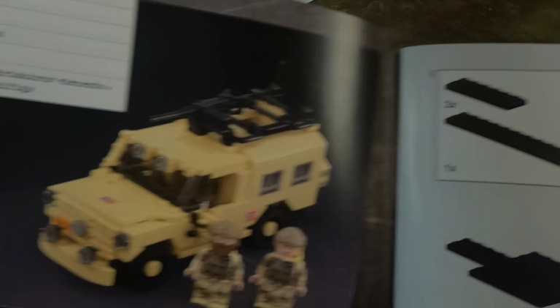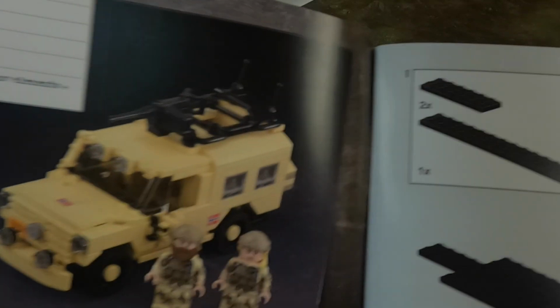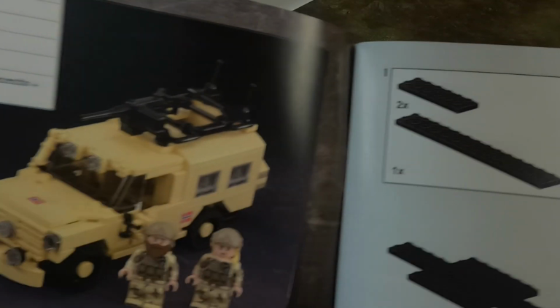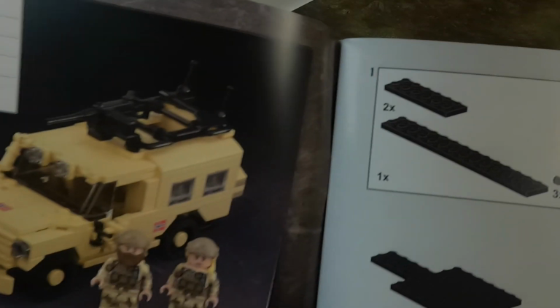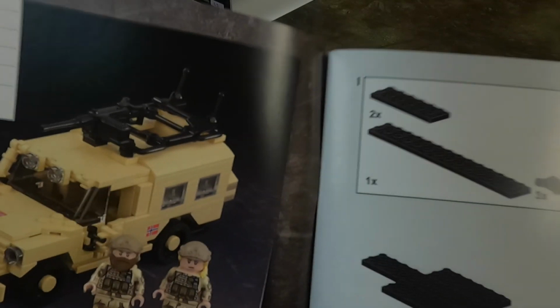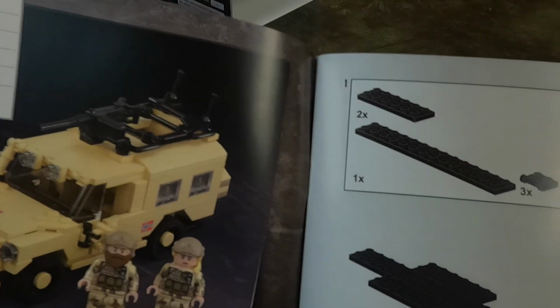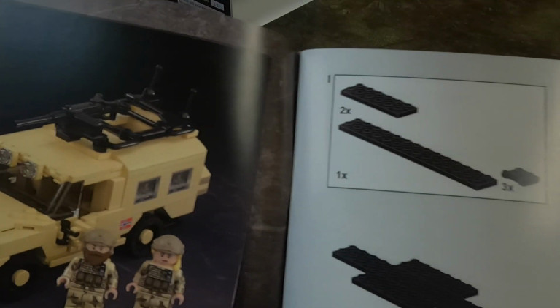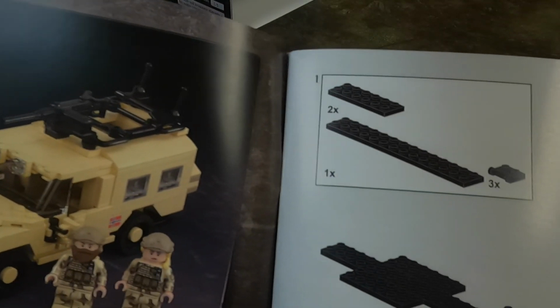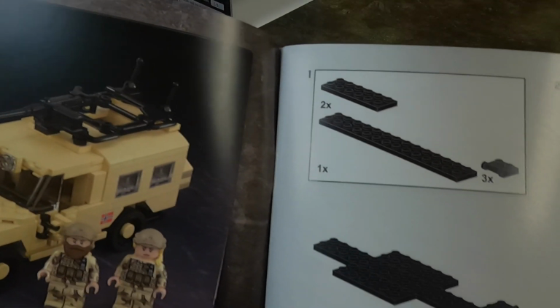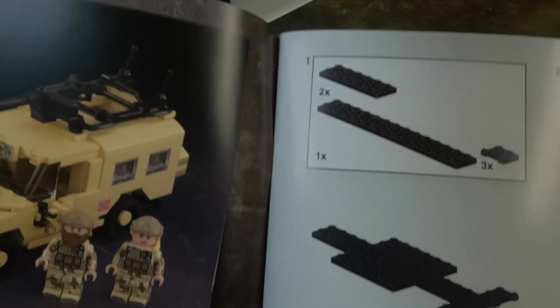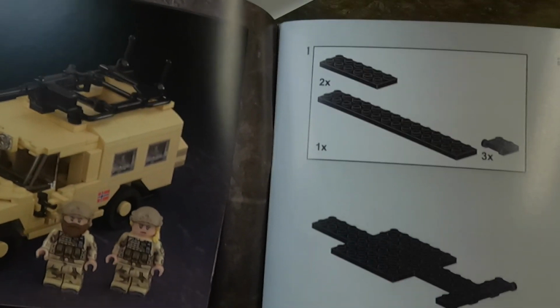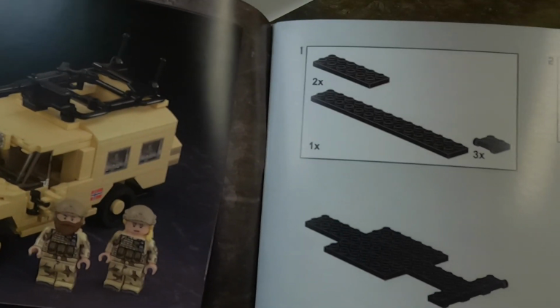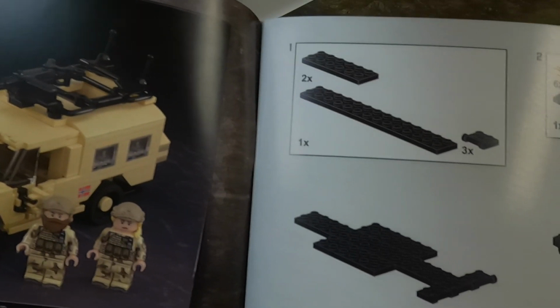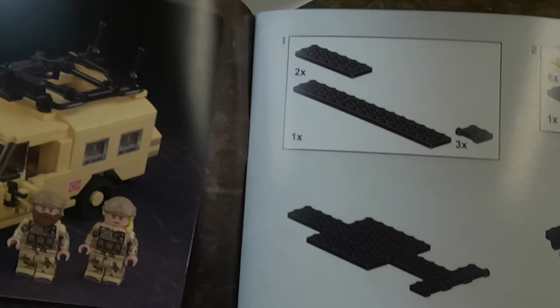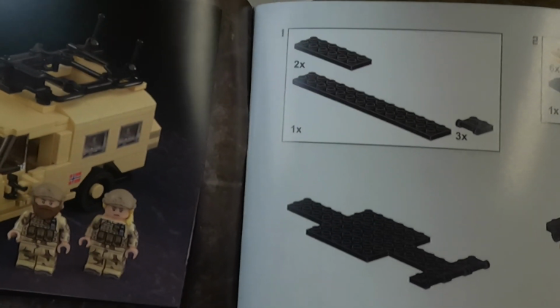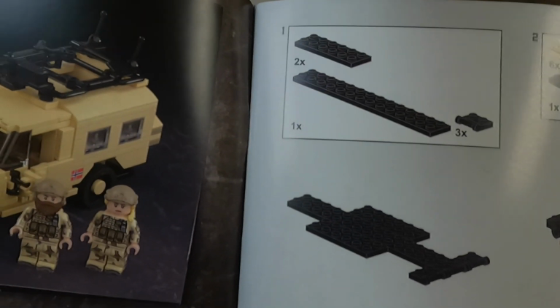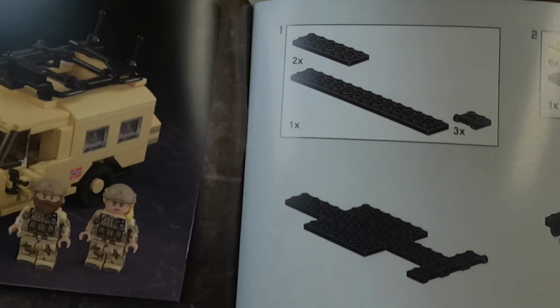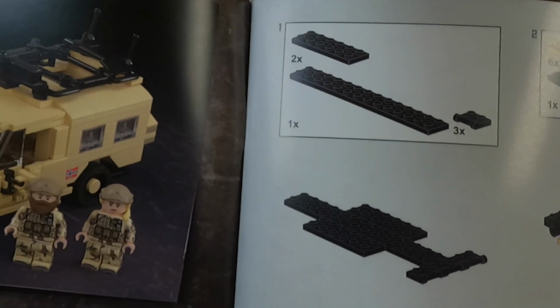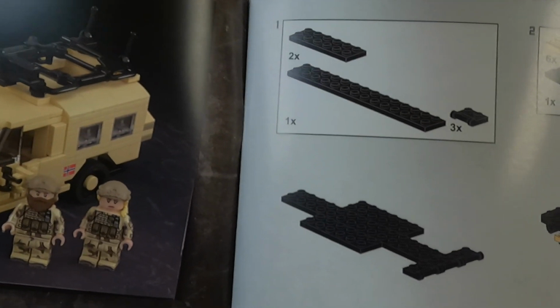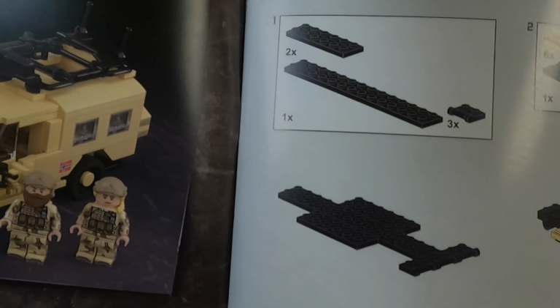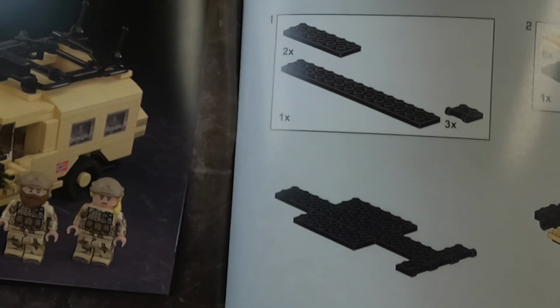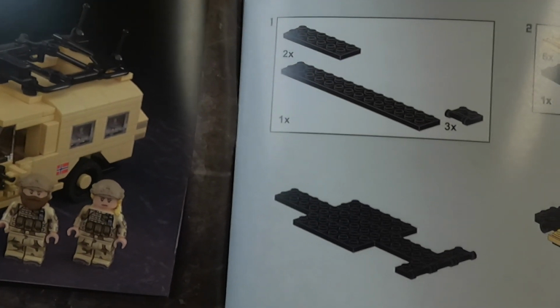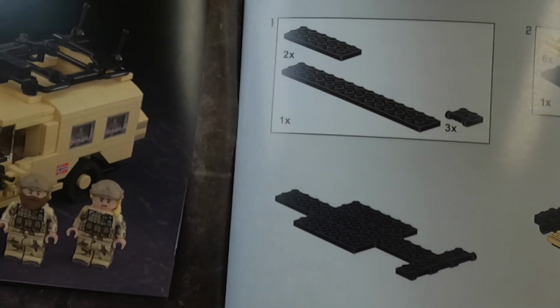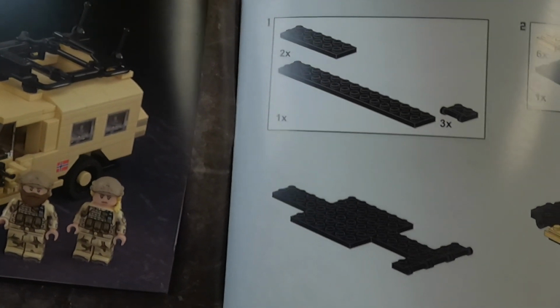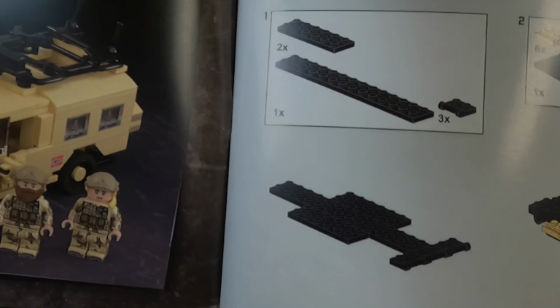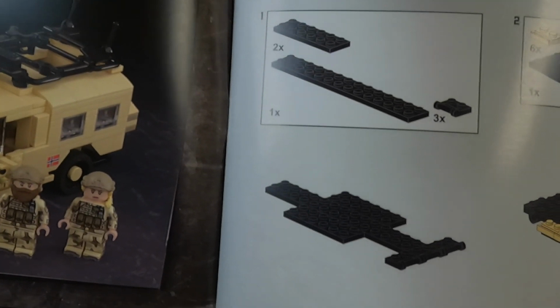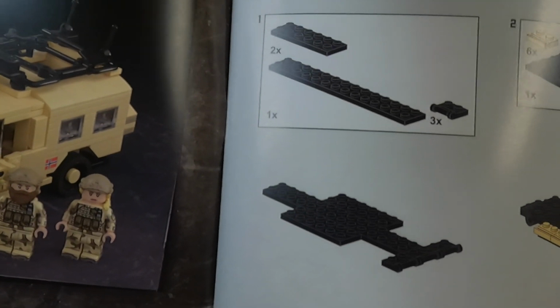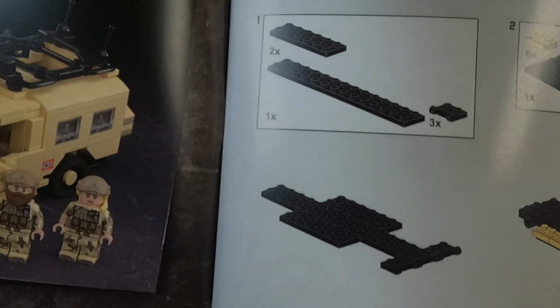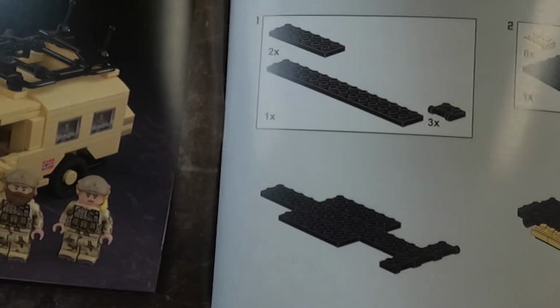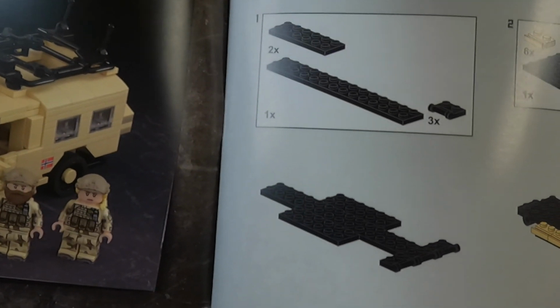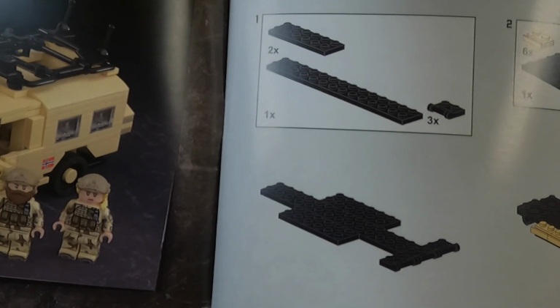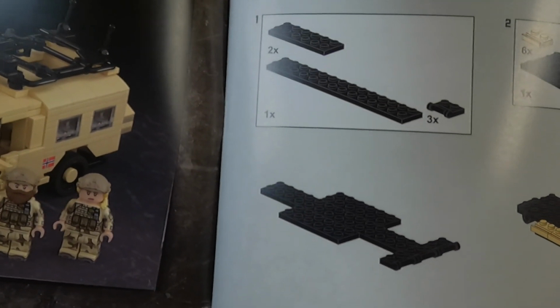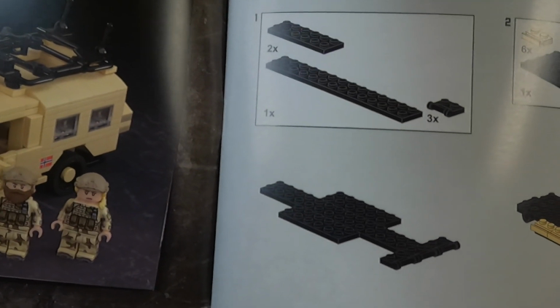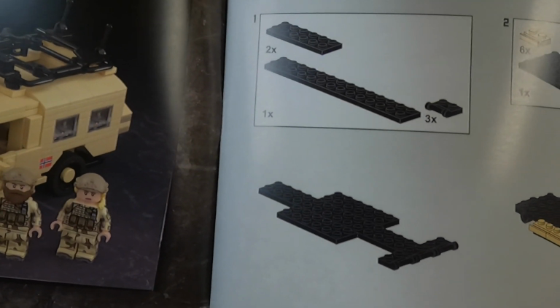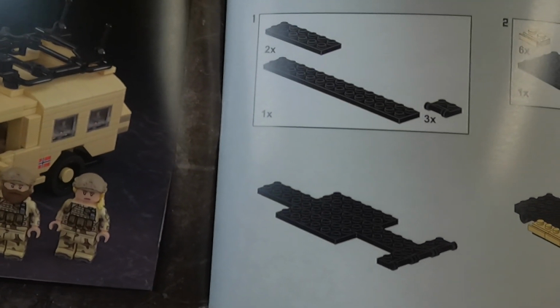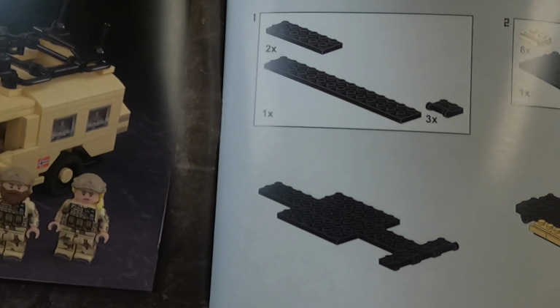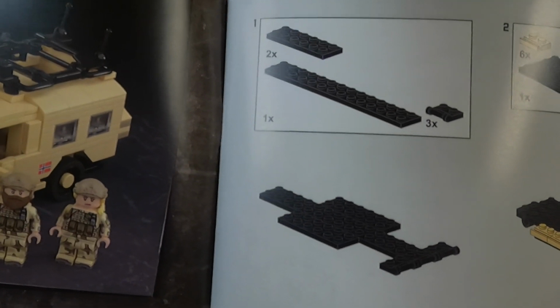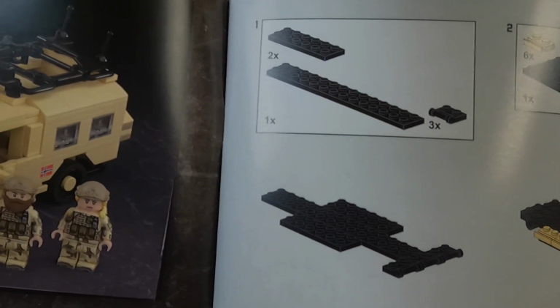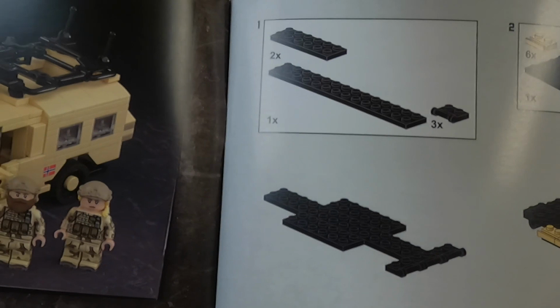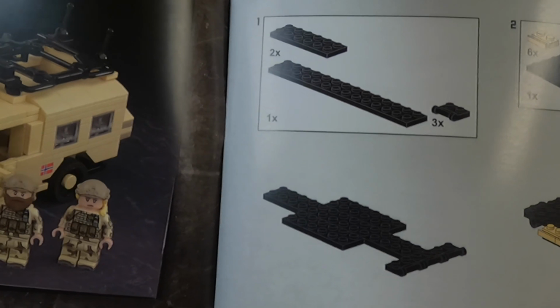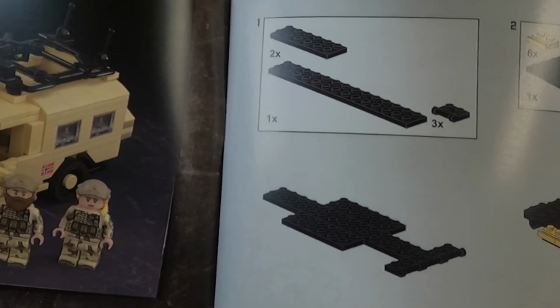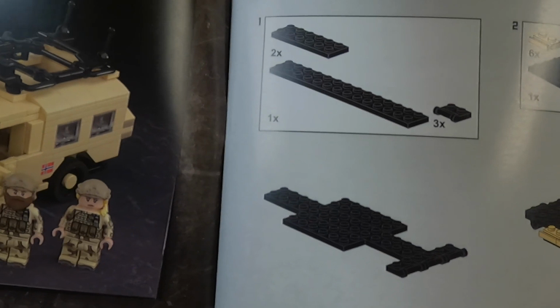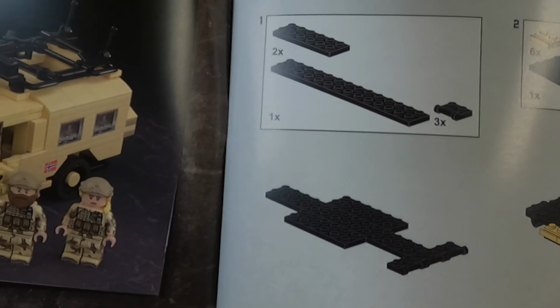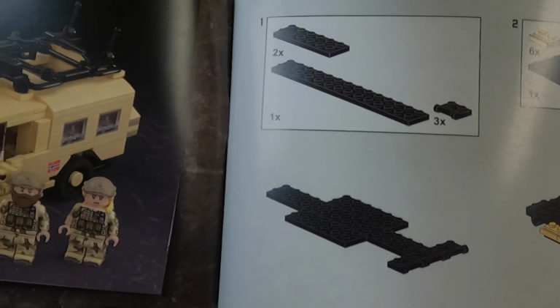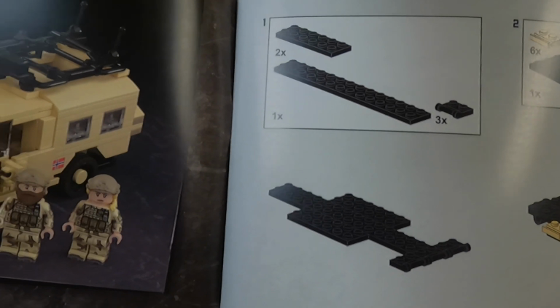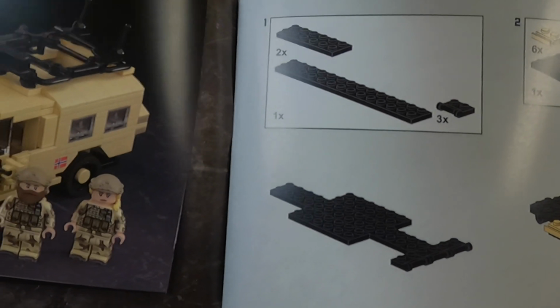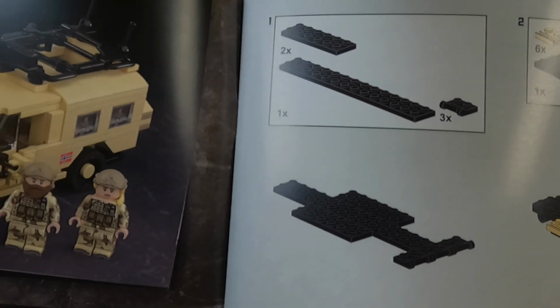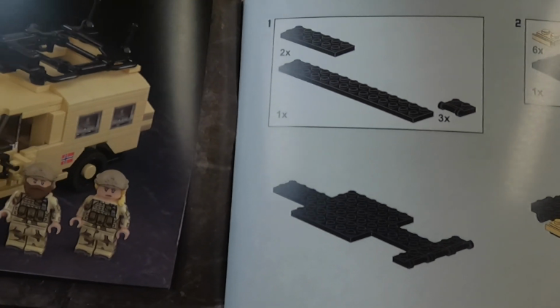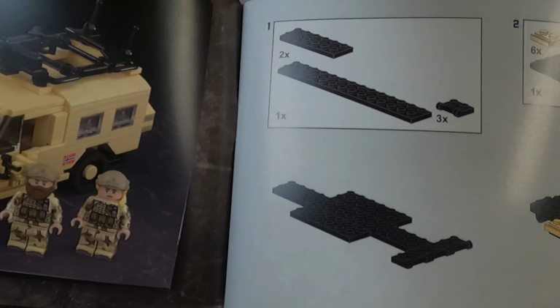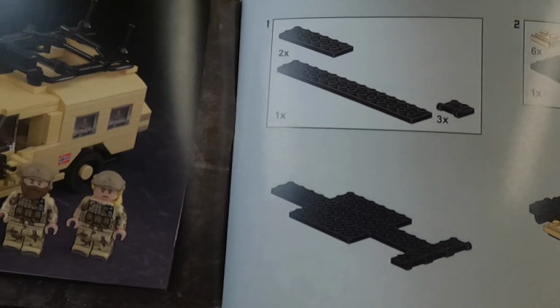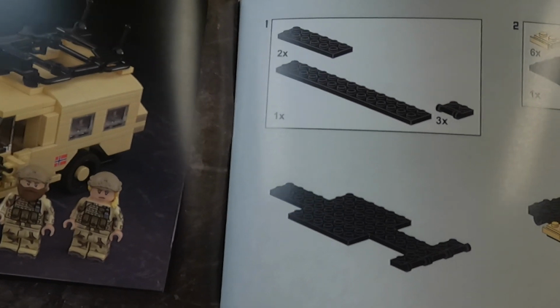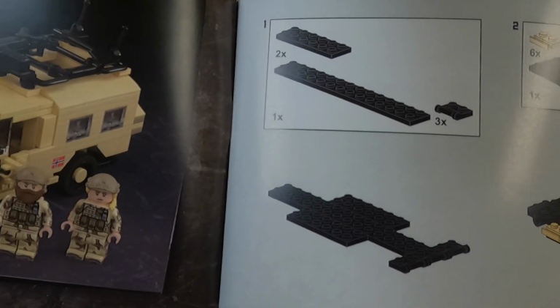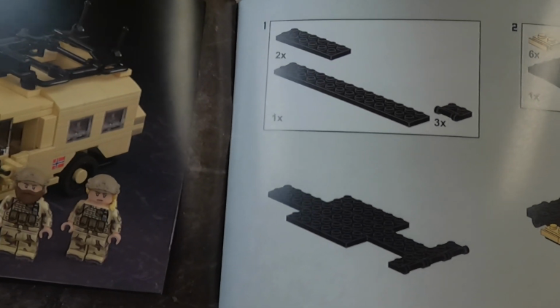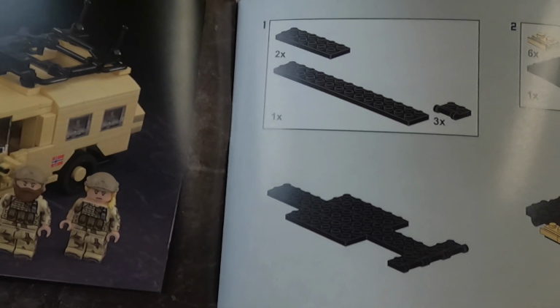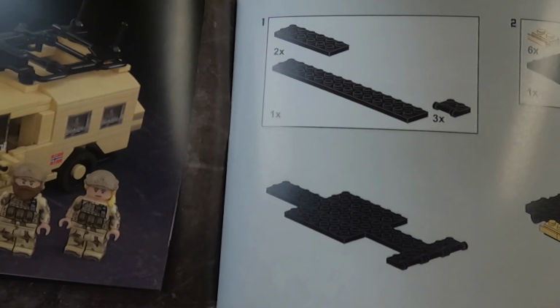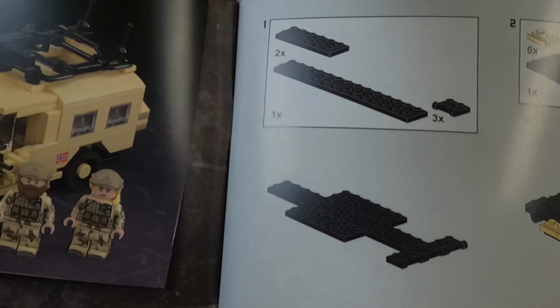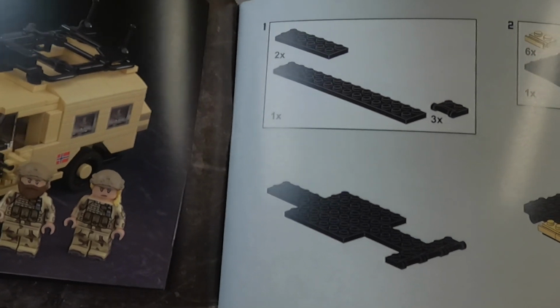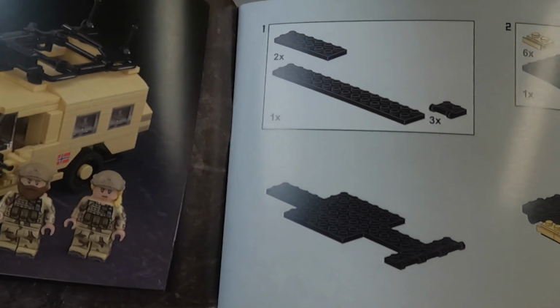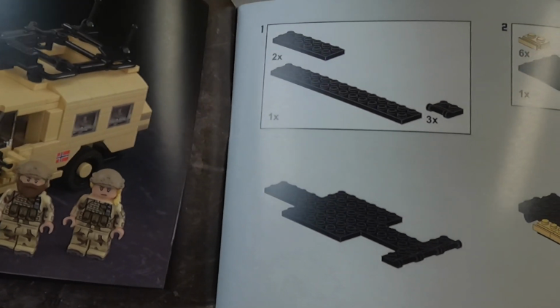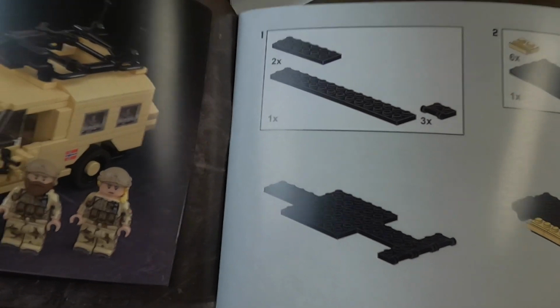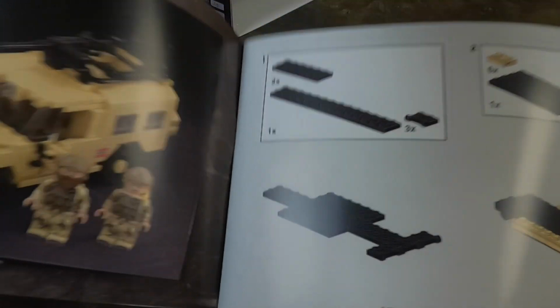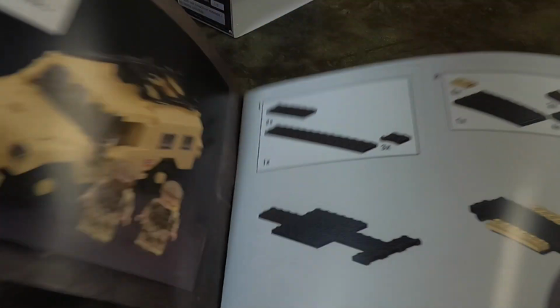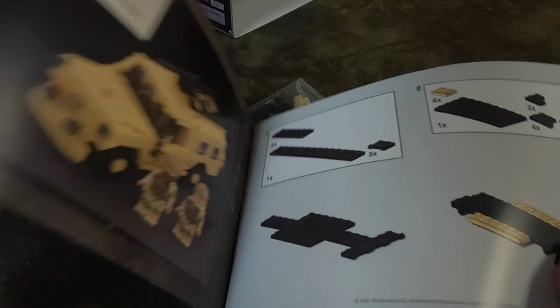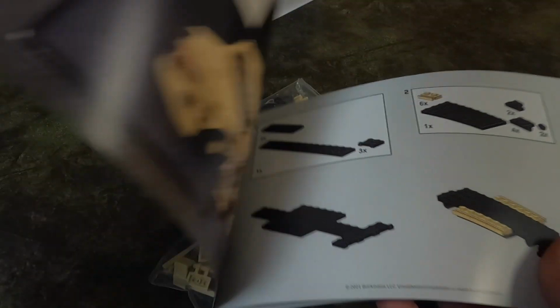And if you're curious, that's what the instructions look like. Let's get started with the build.